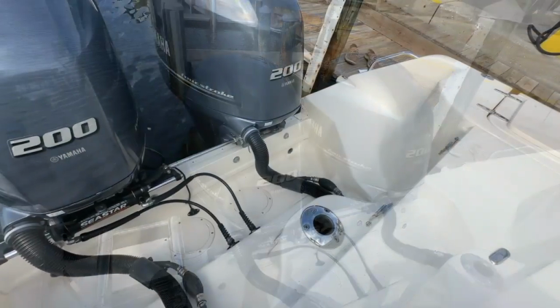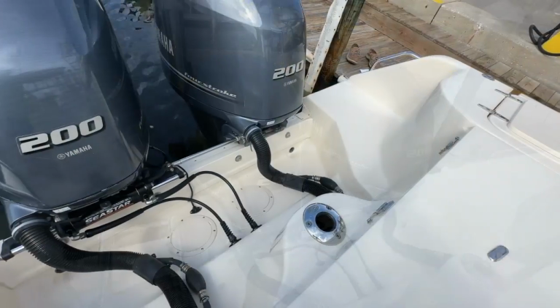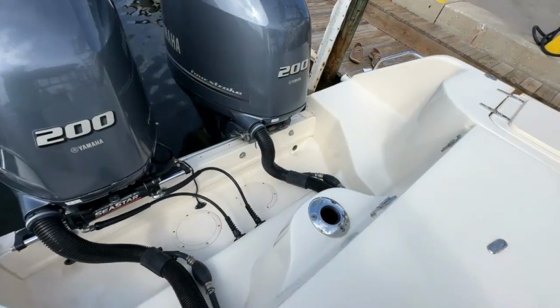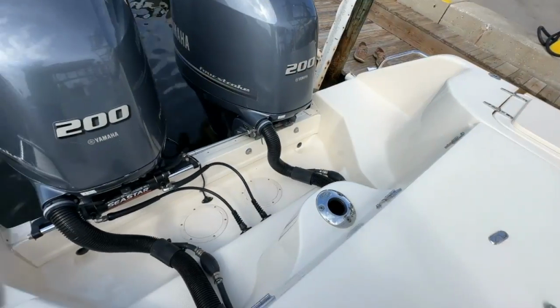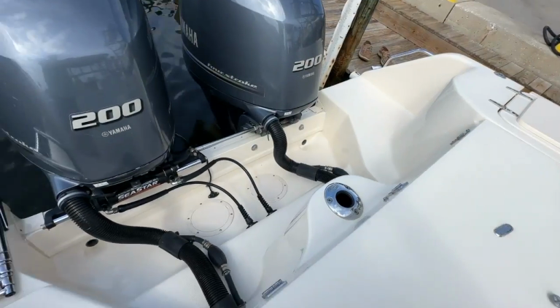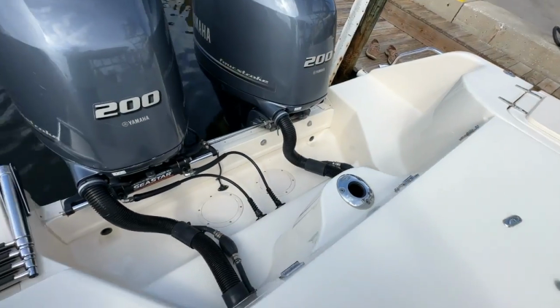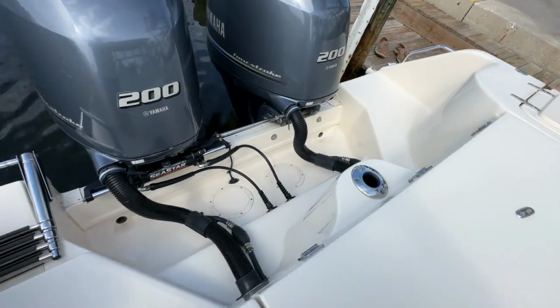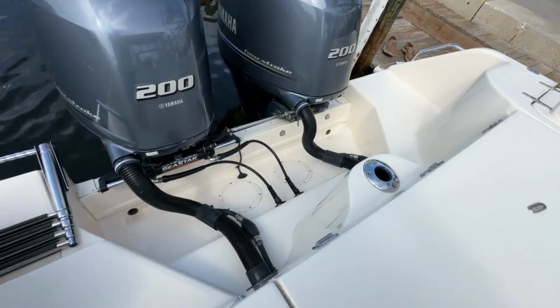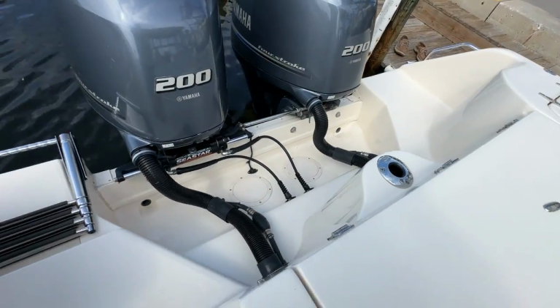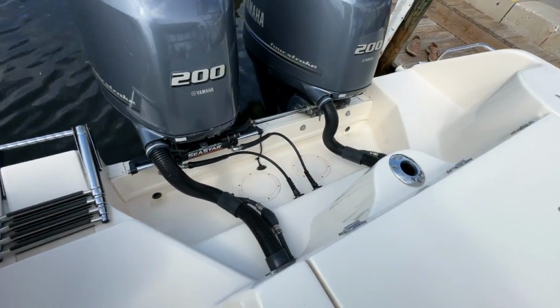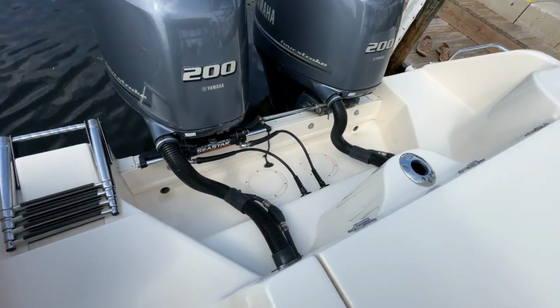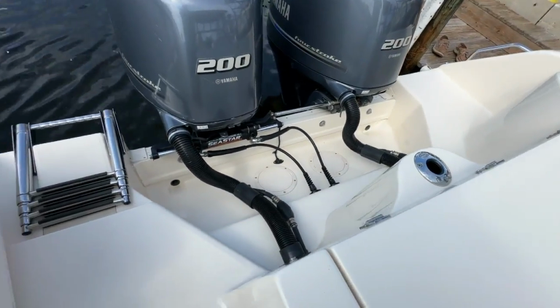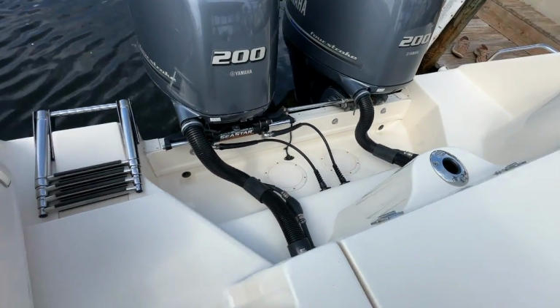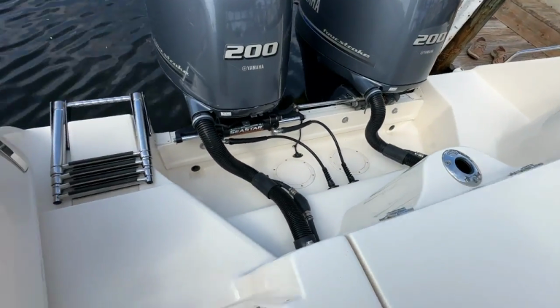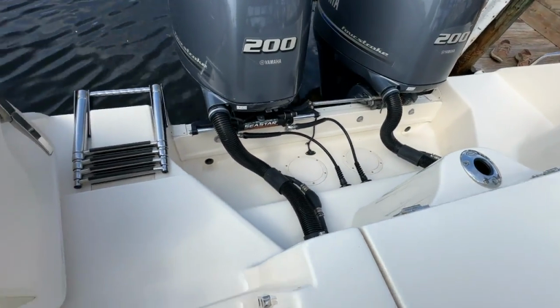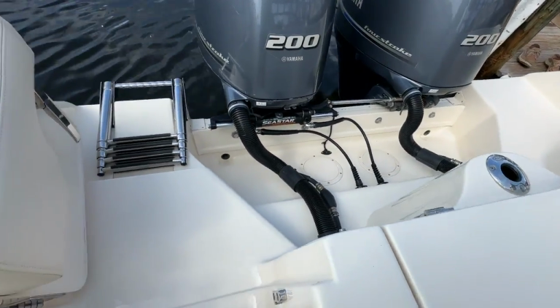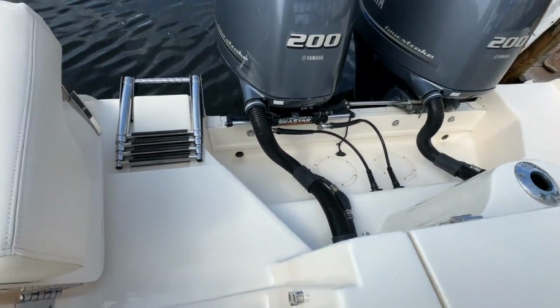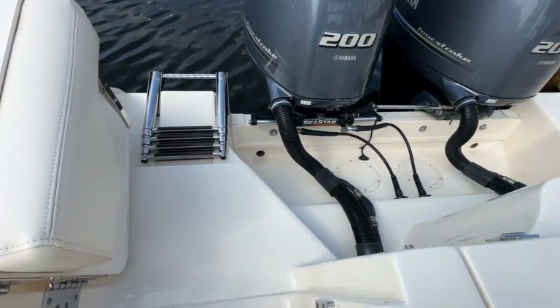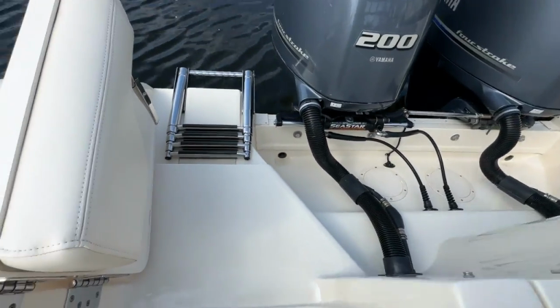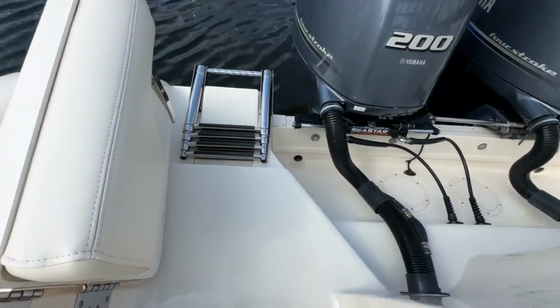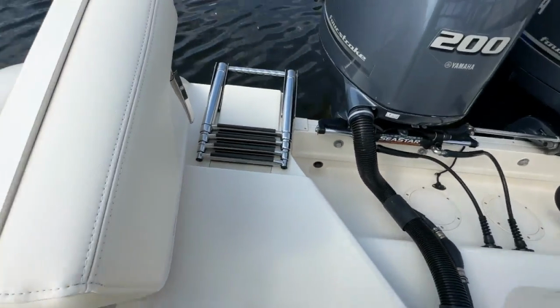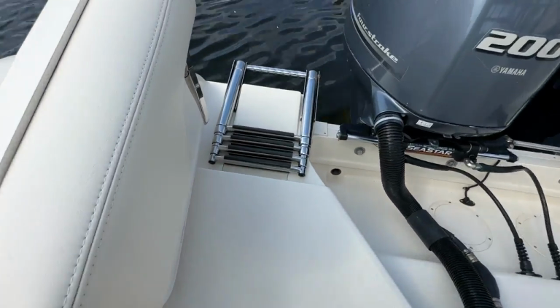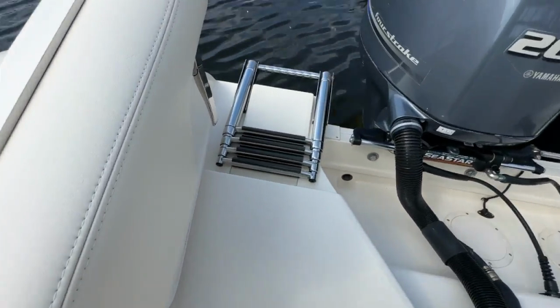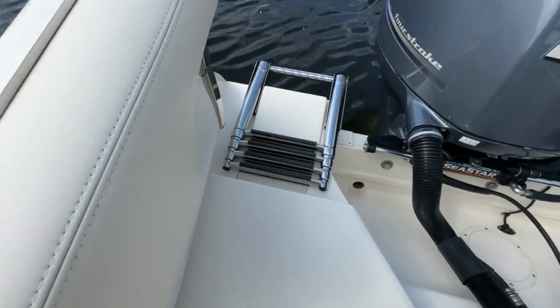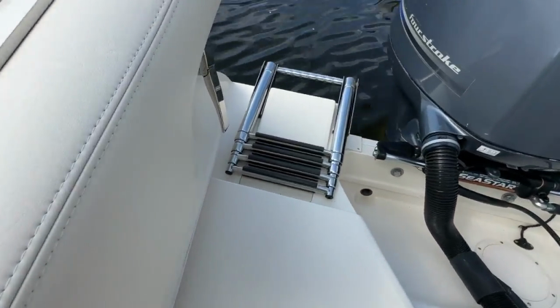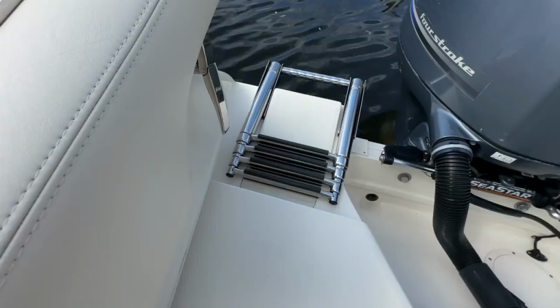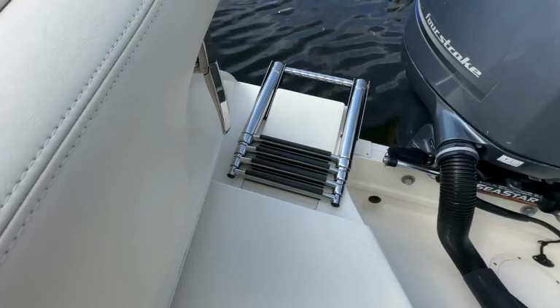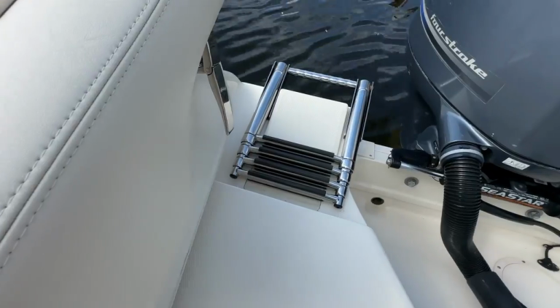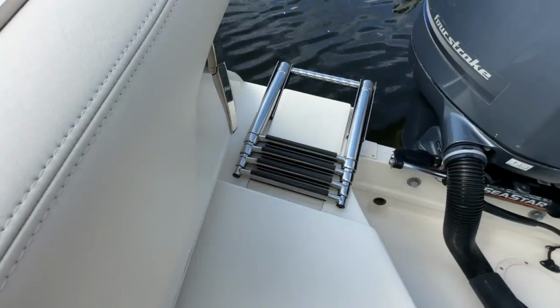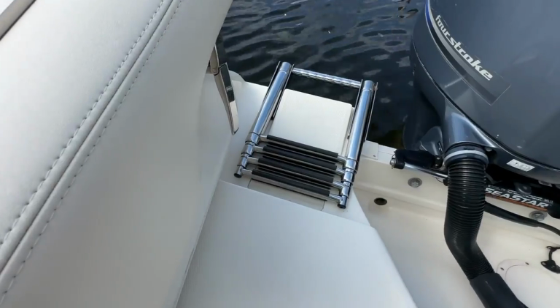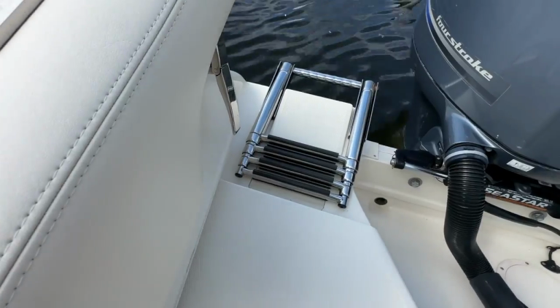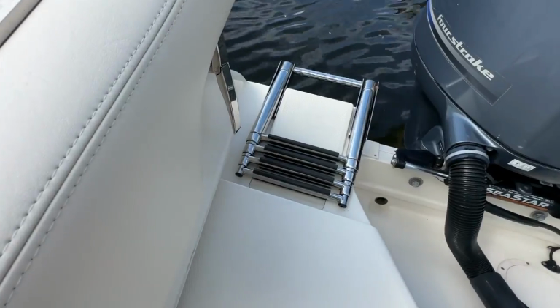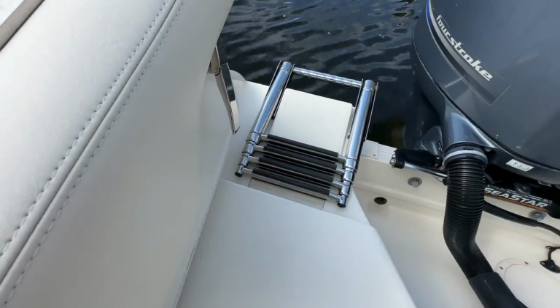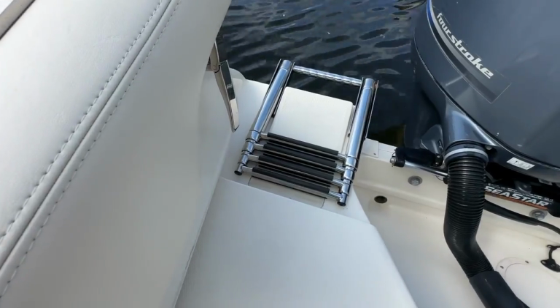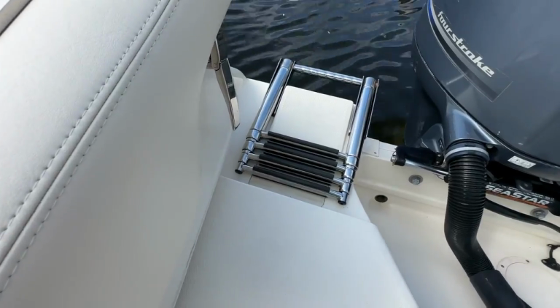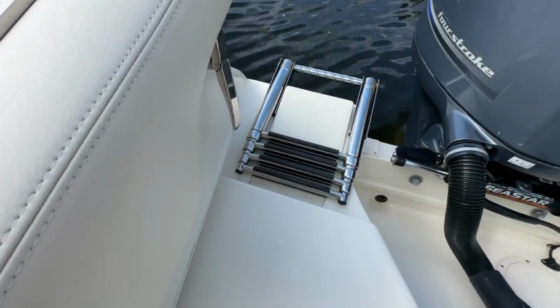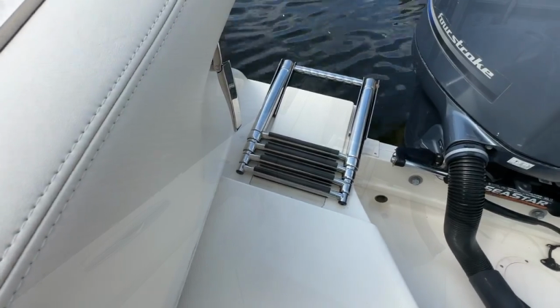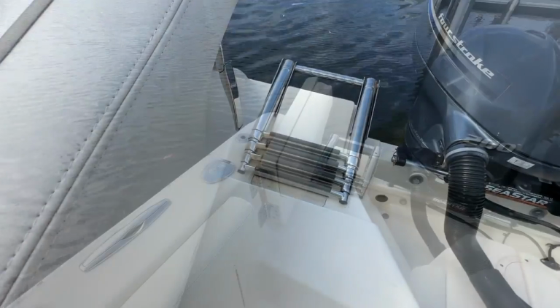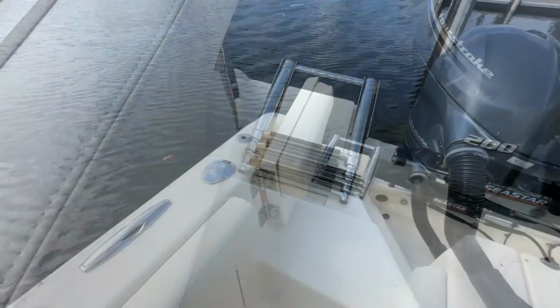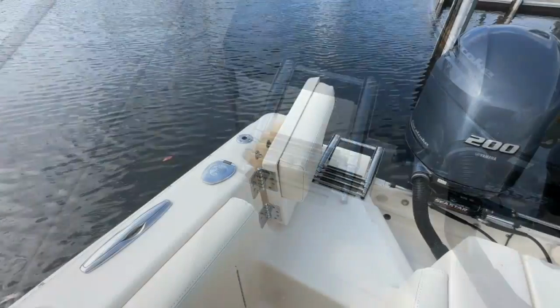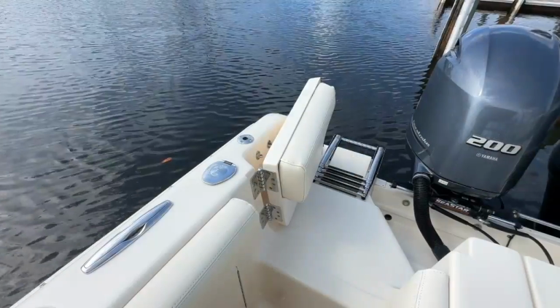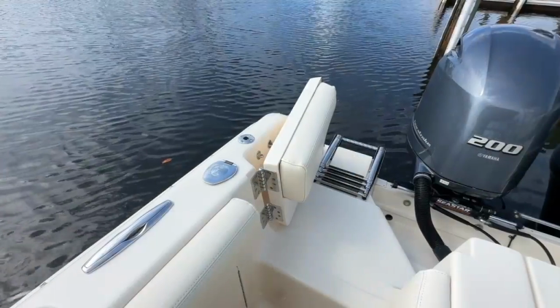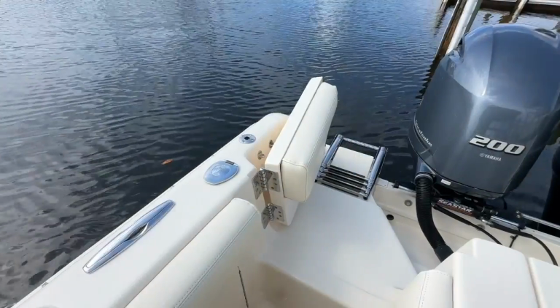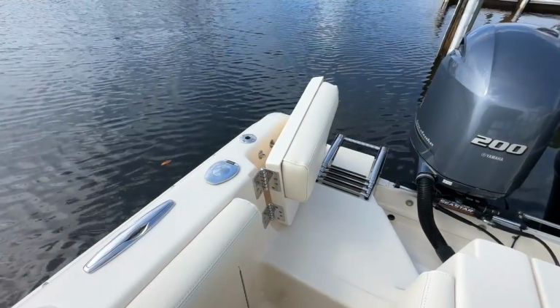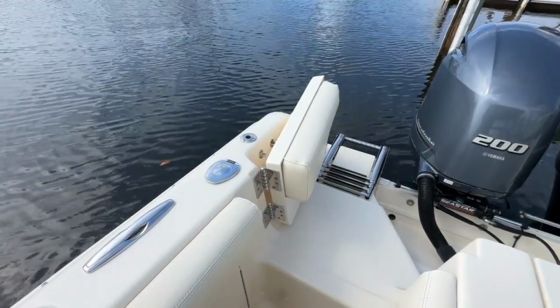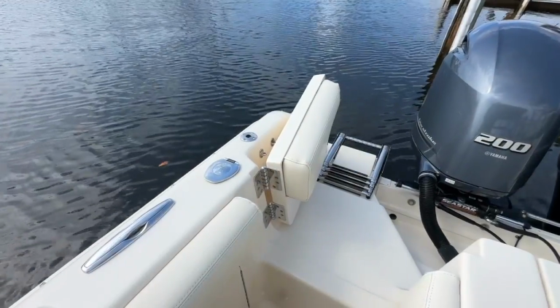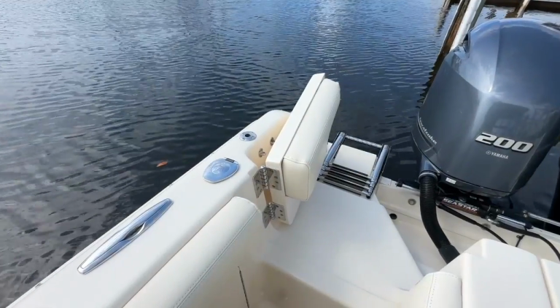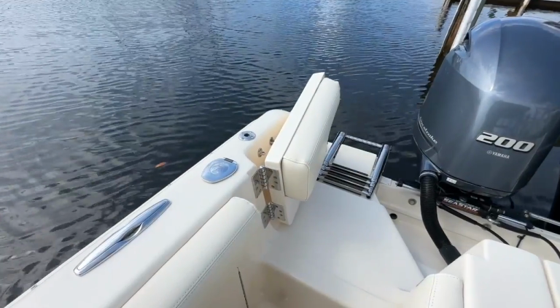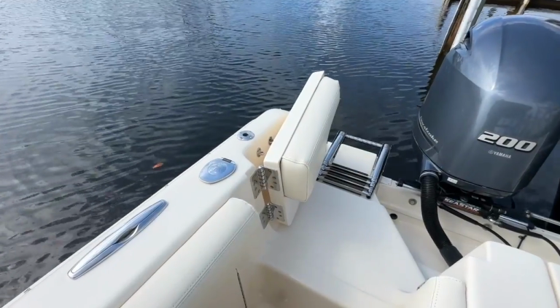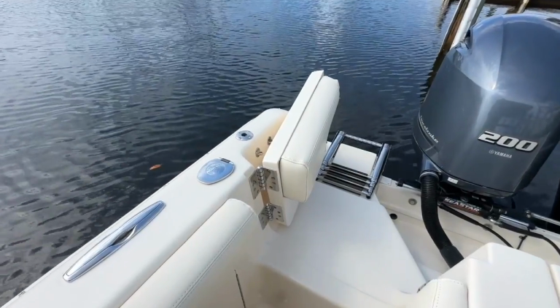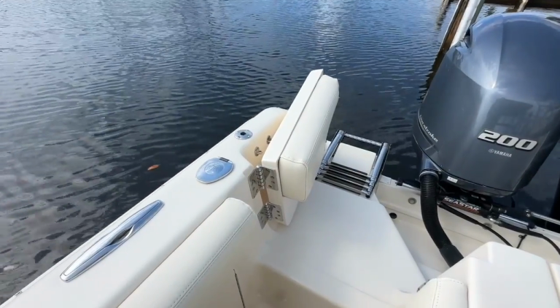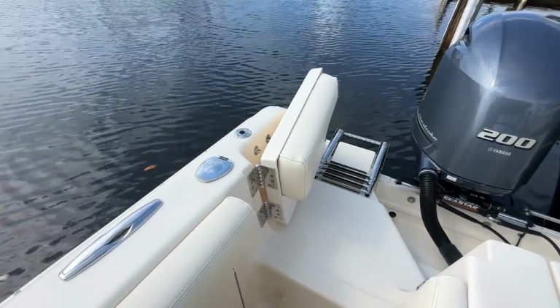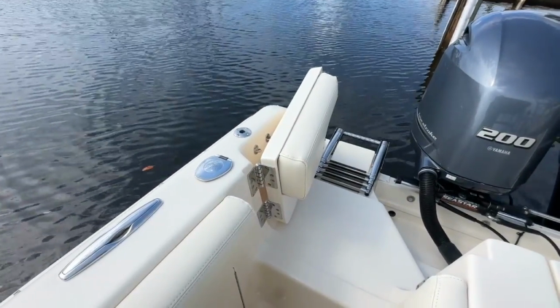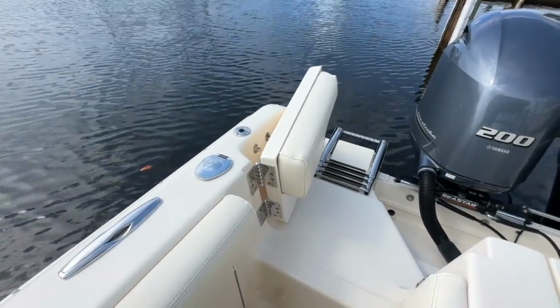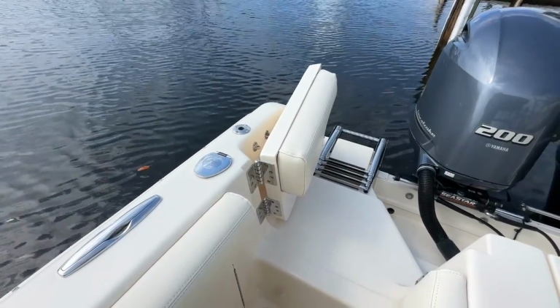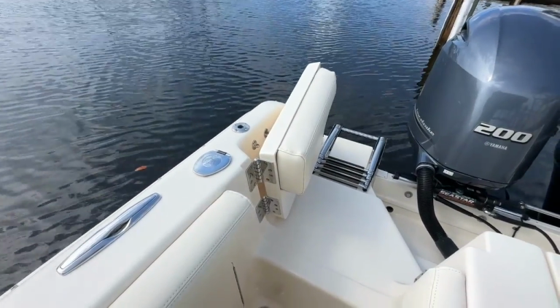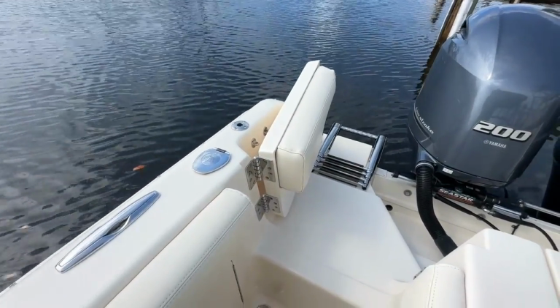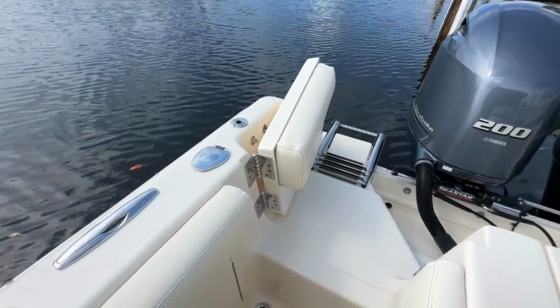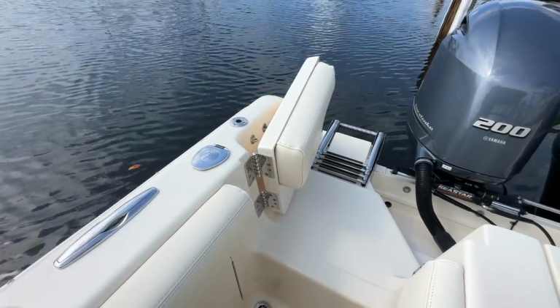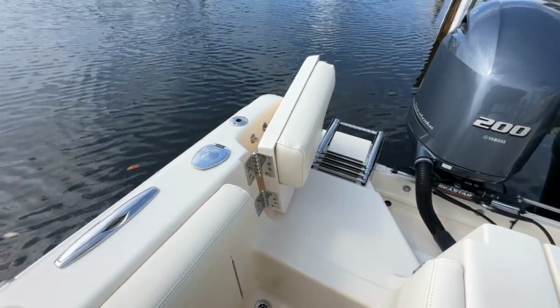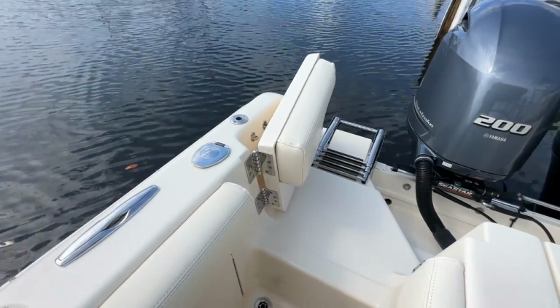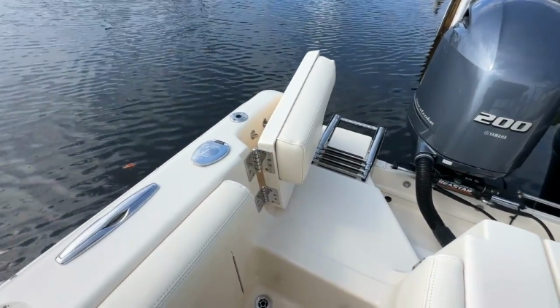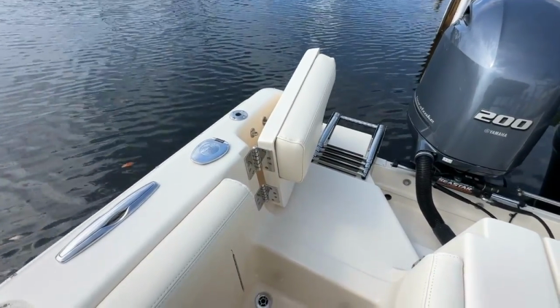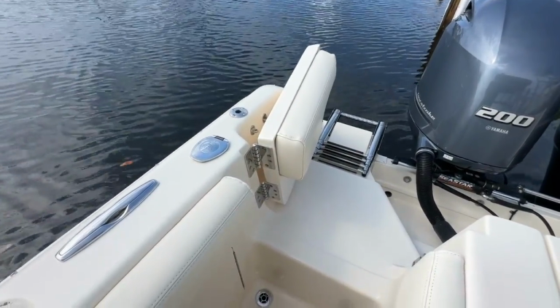You'll see the swim platform and over on the starboard side your deep reach ladder. Moving a little bit forward you'll see your cockpit door.